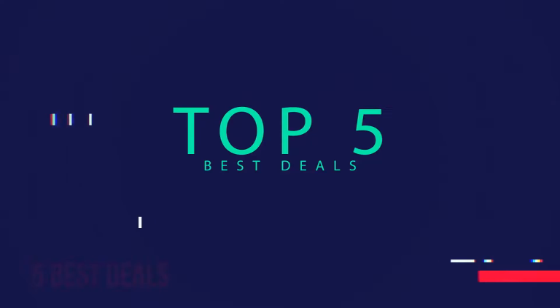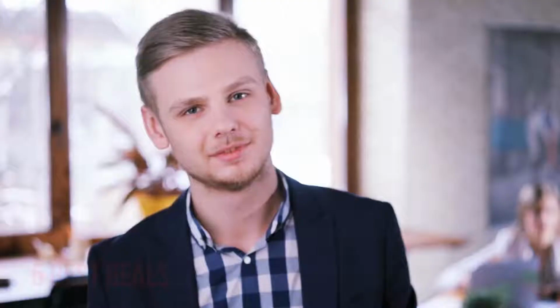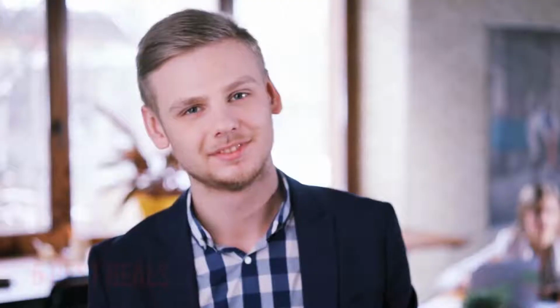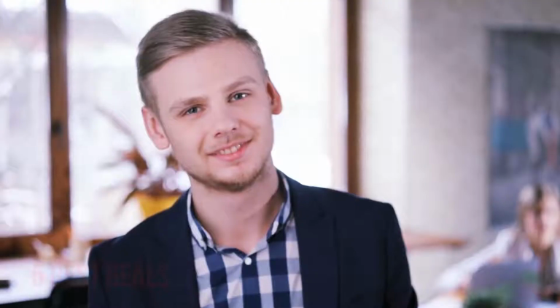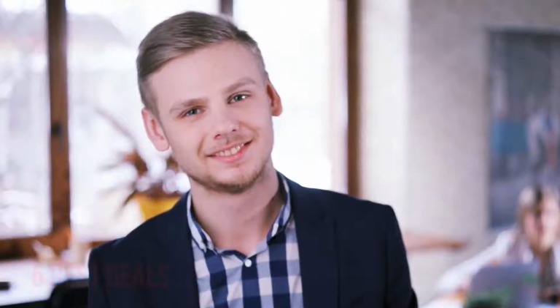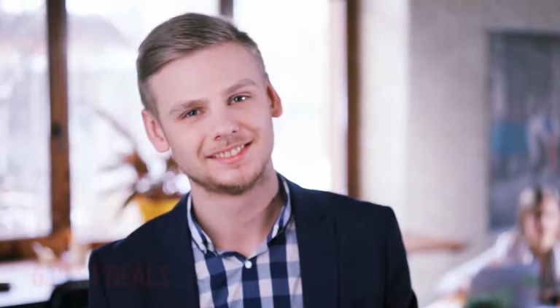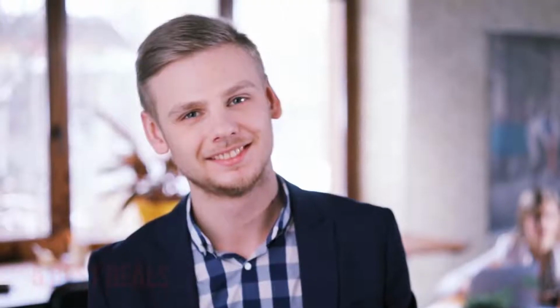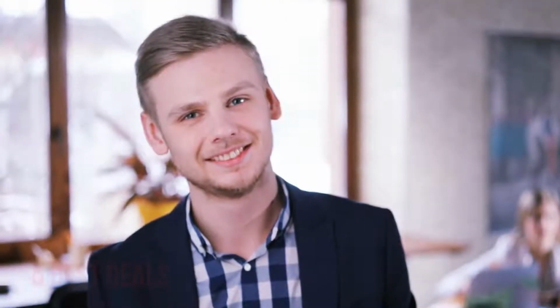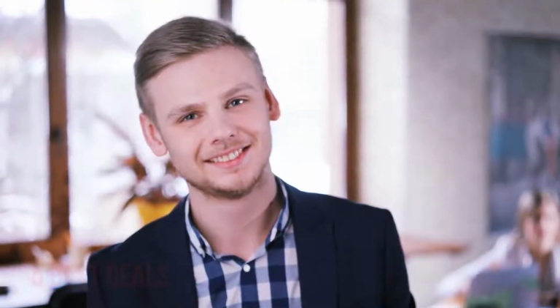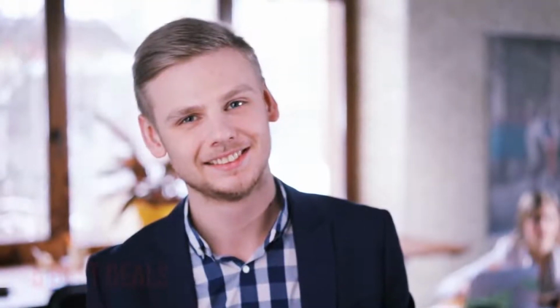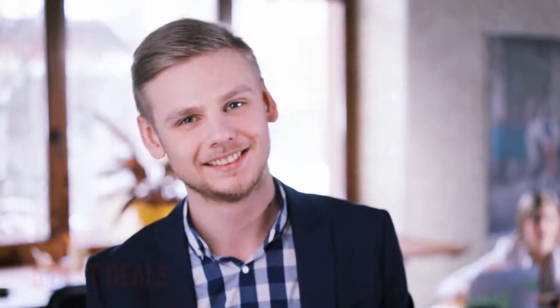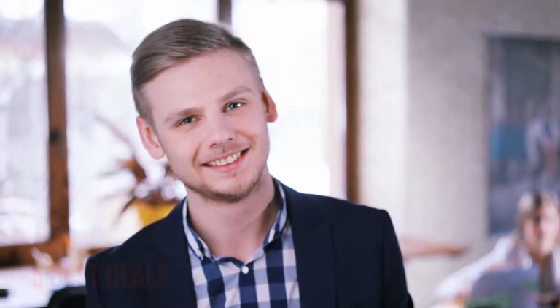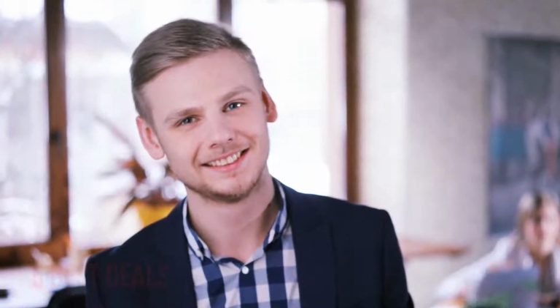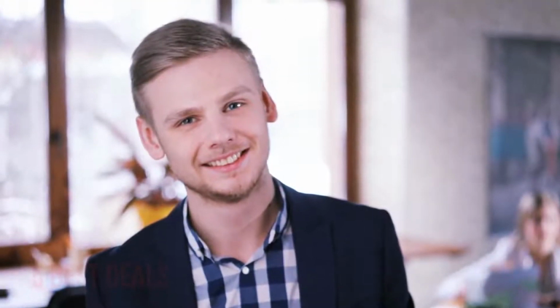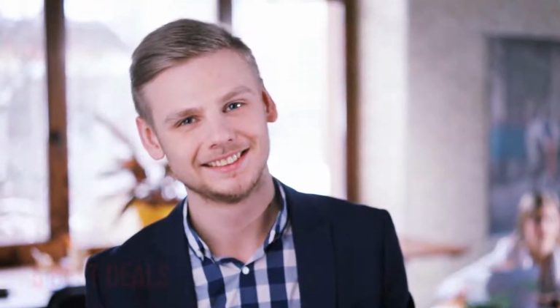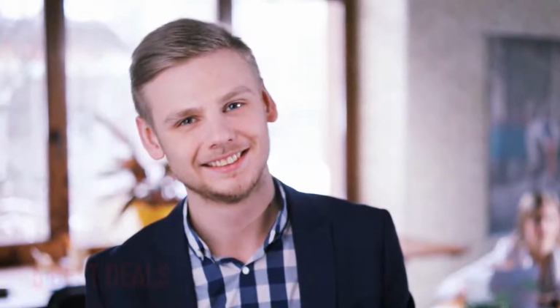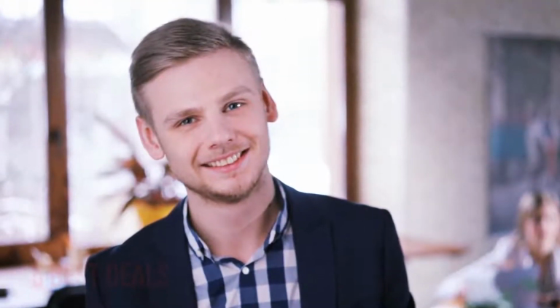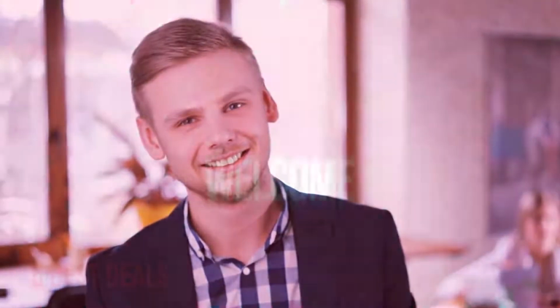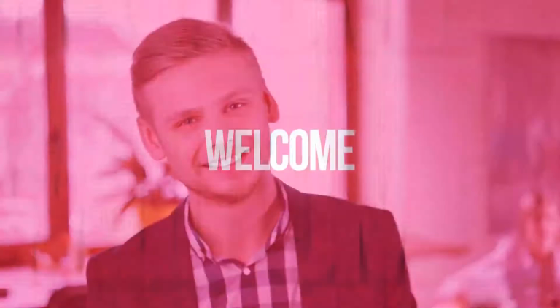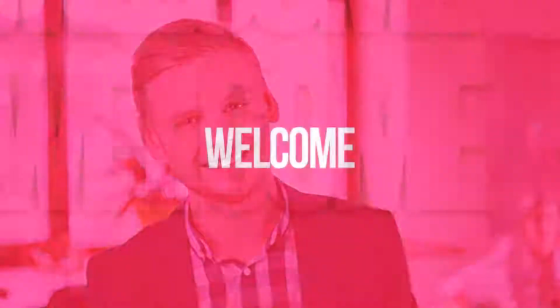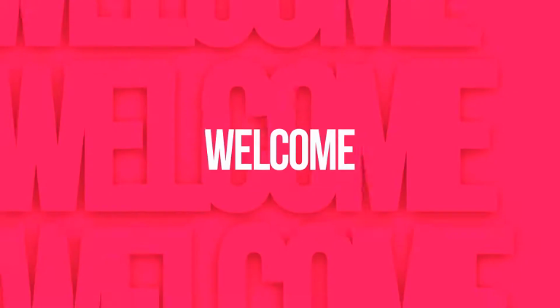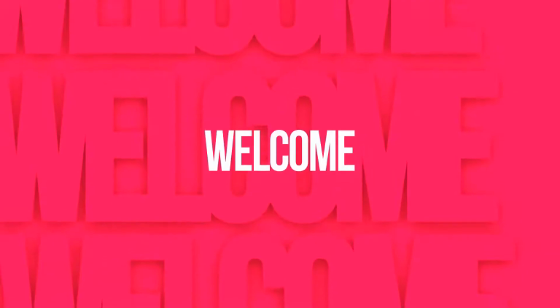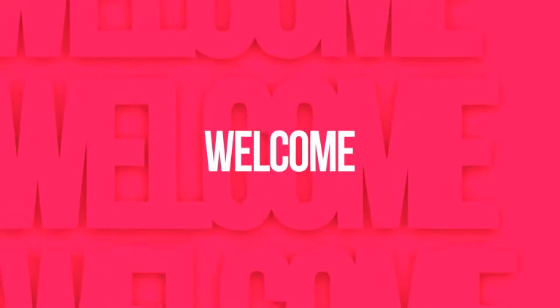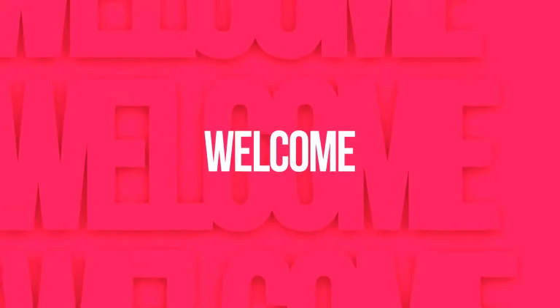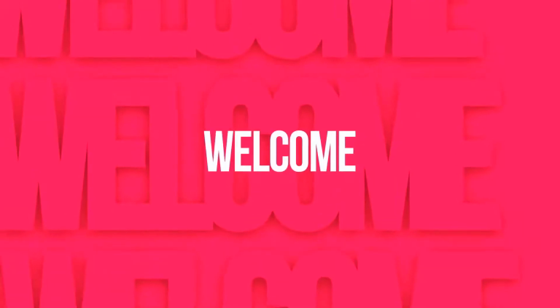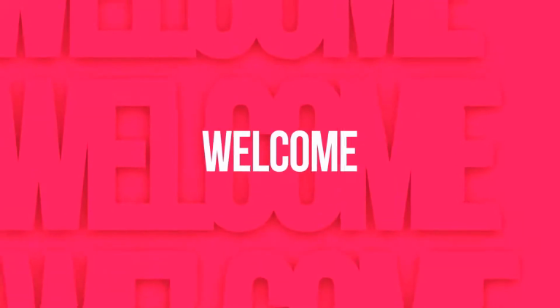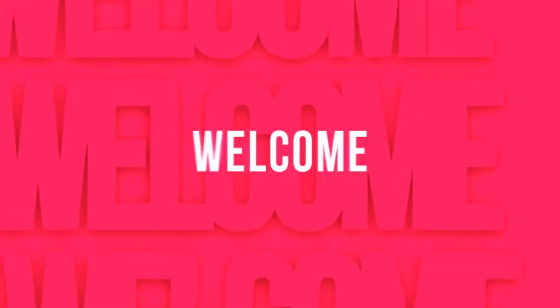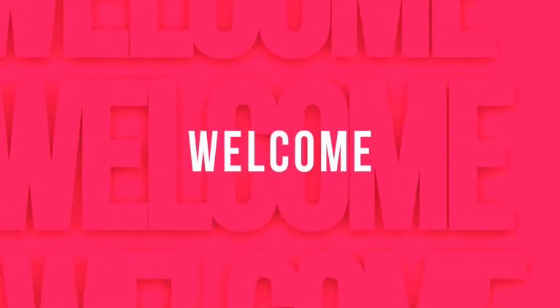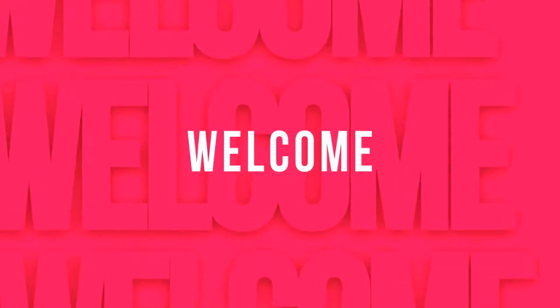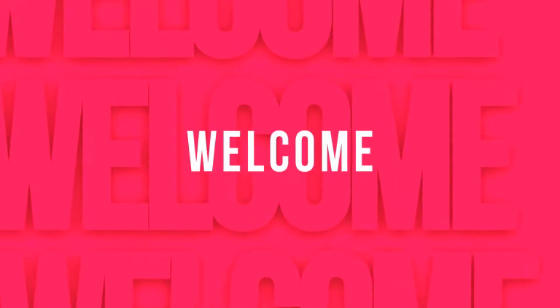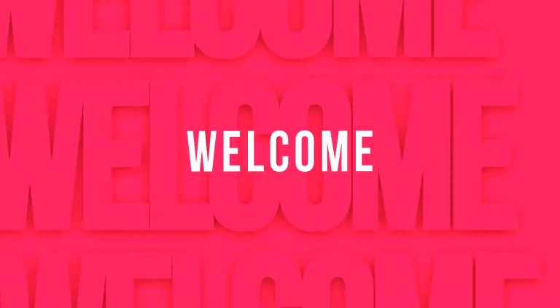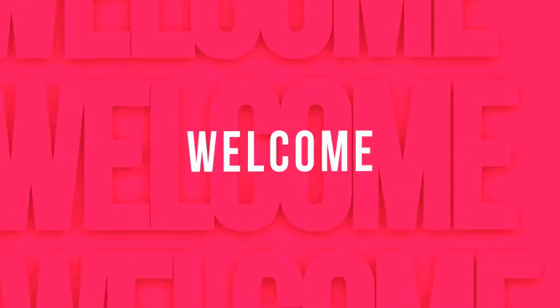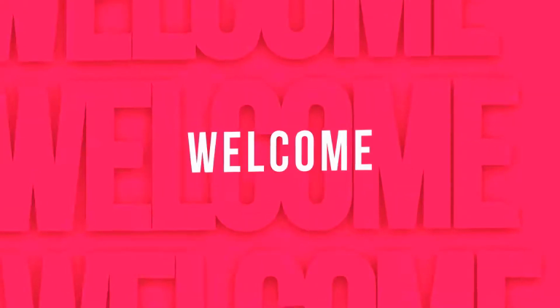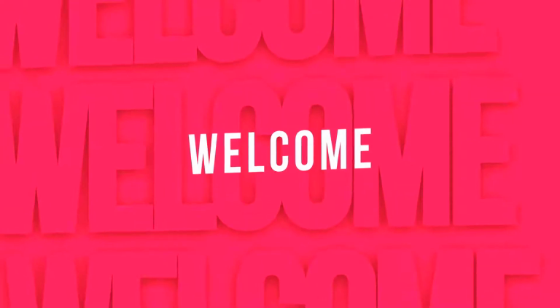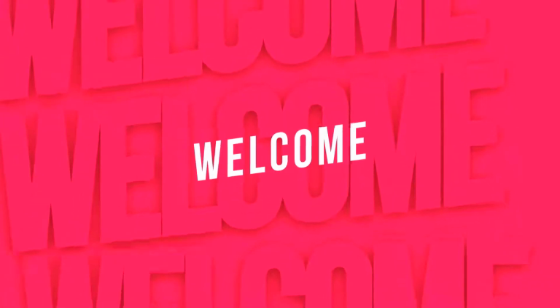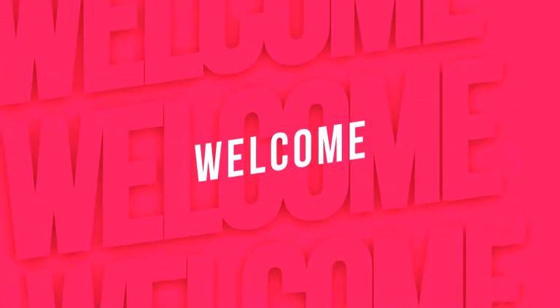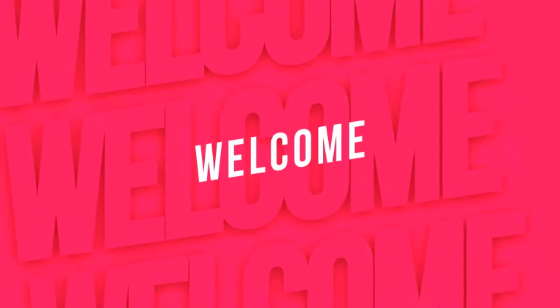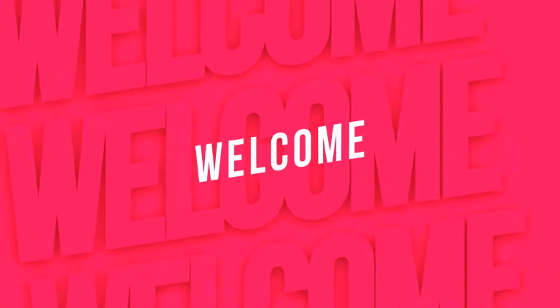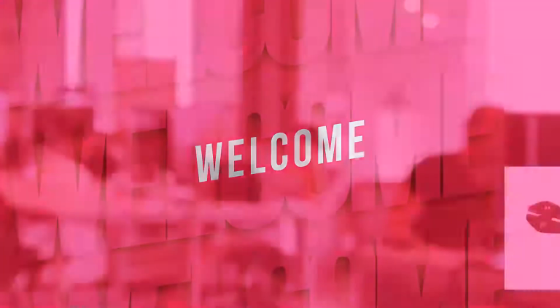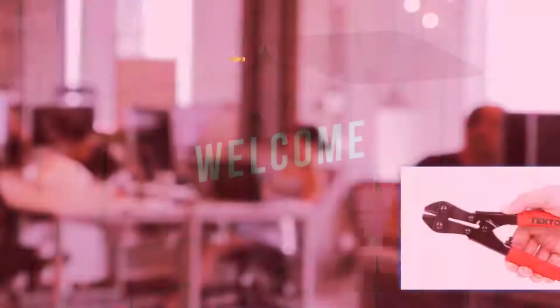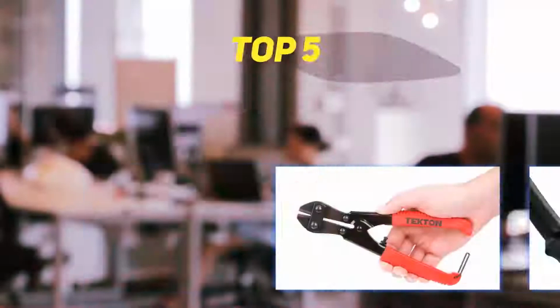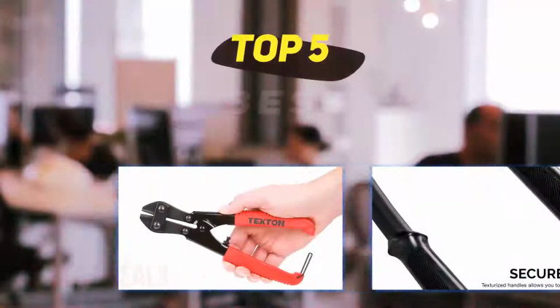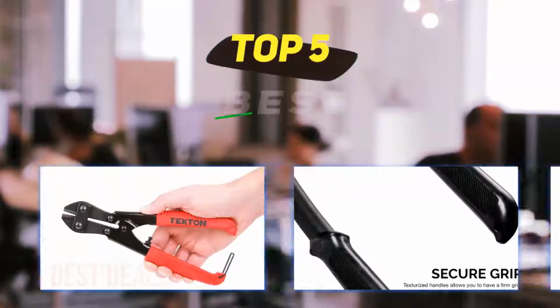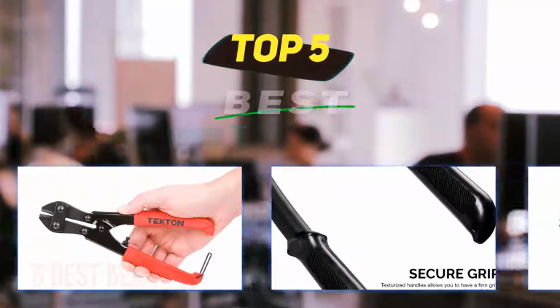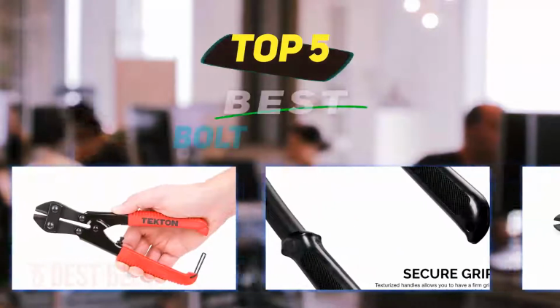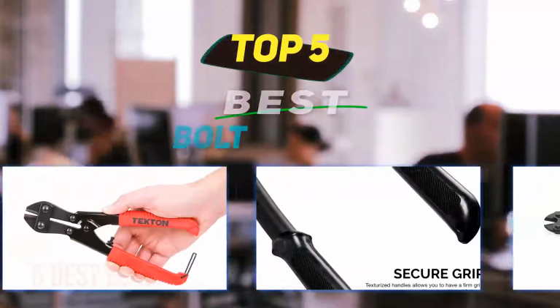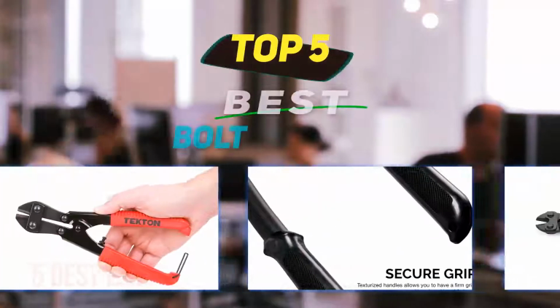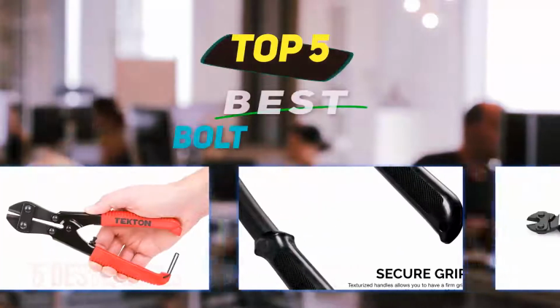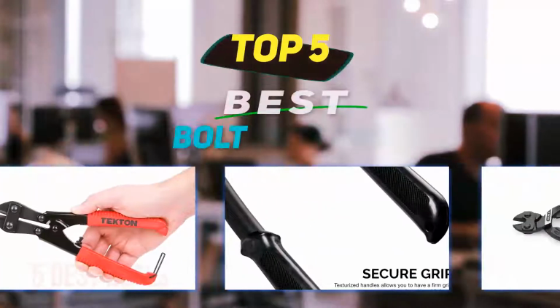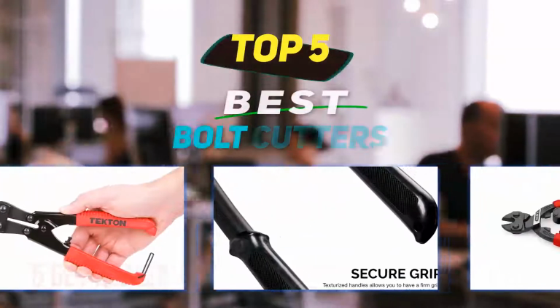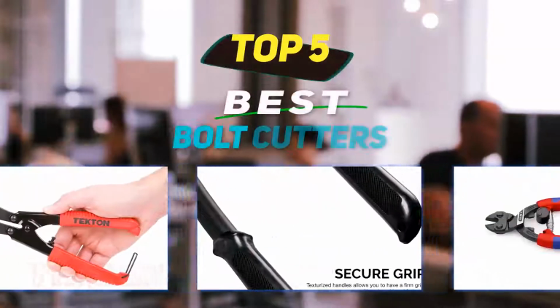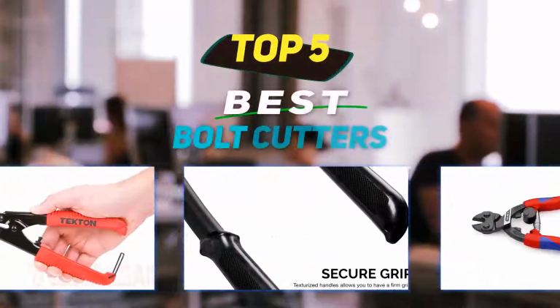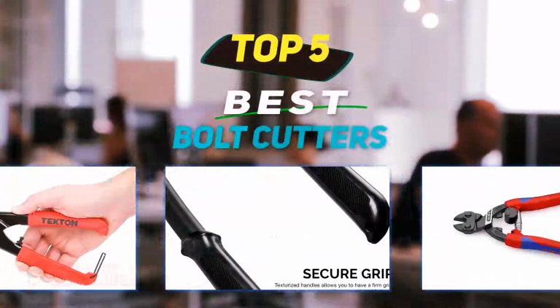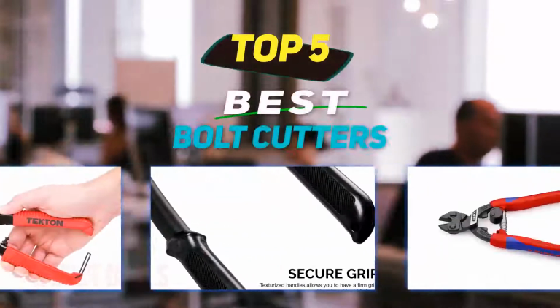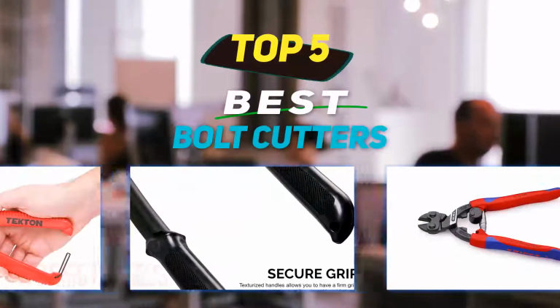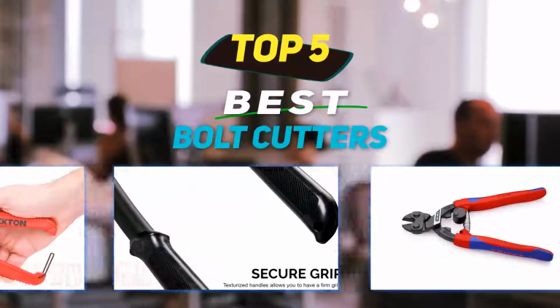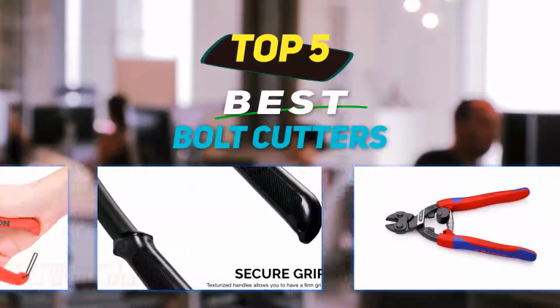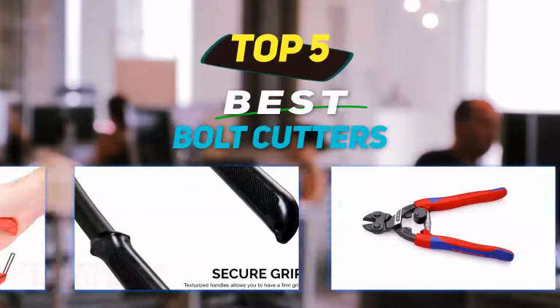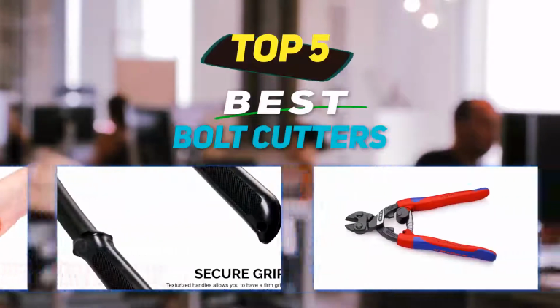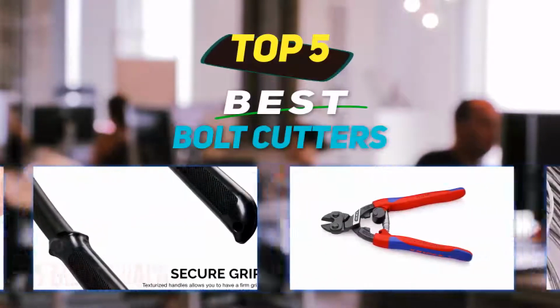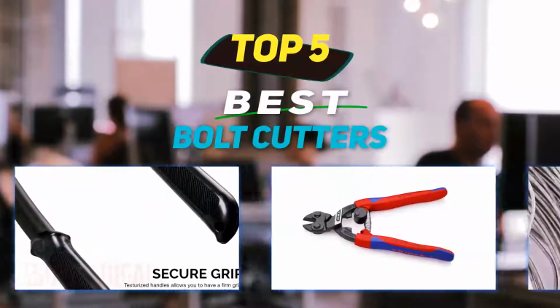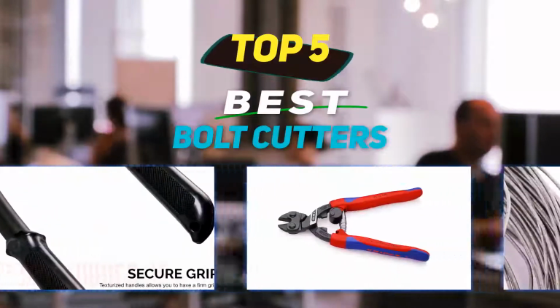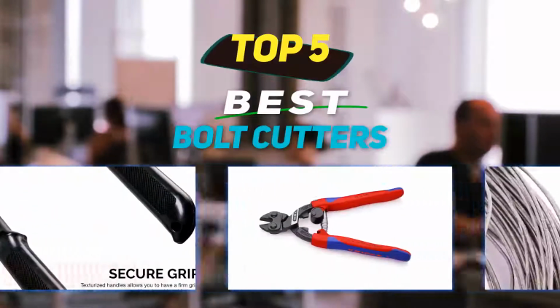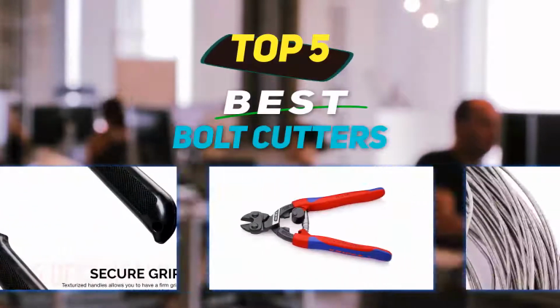Hey guys, welcome back to my channel. In this video I'm going to talk about the top five best bolt cutters.